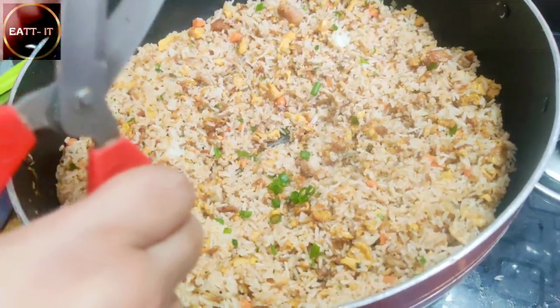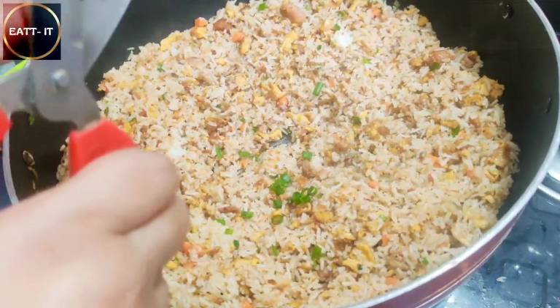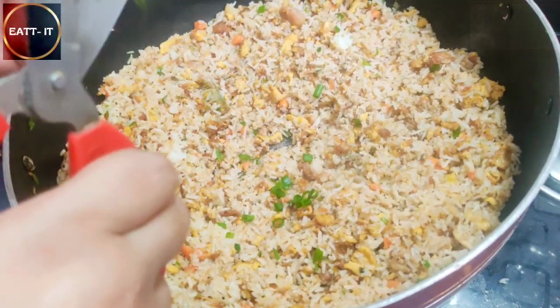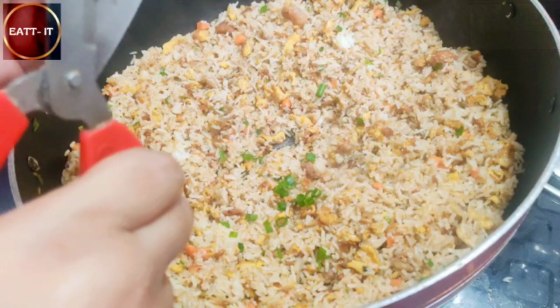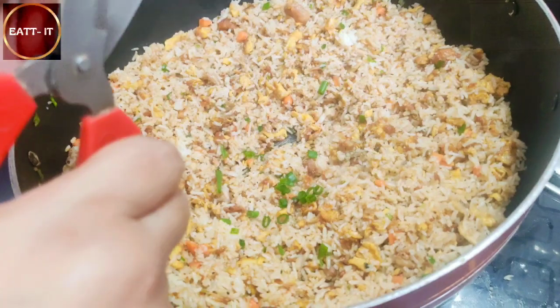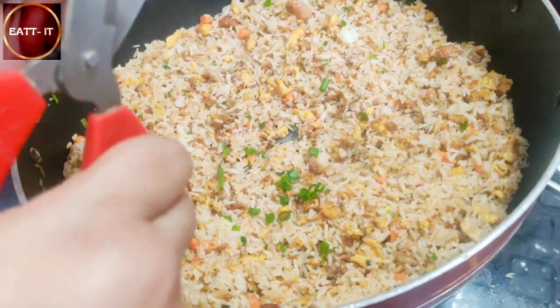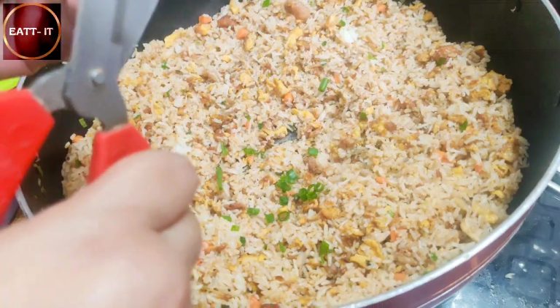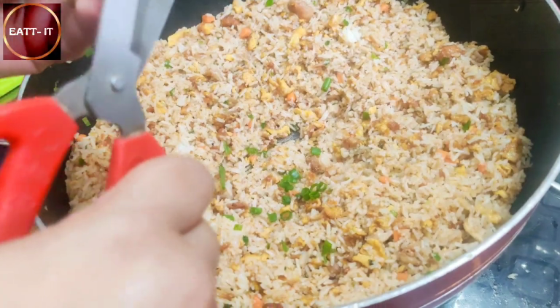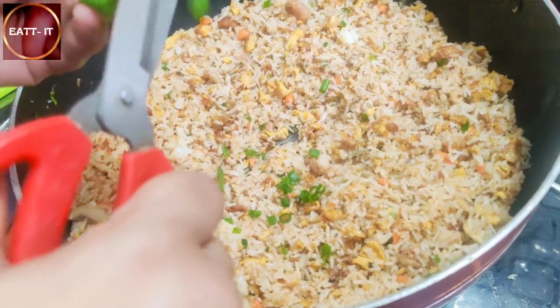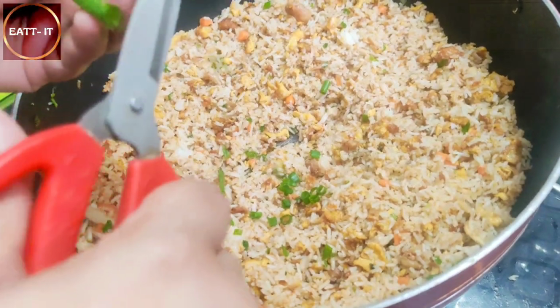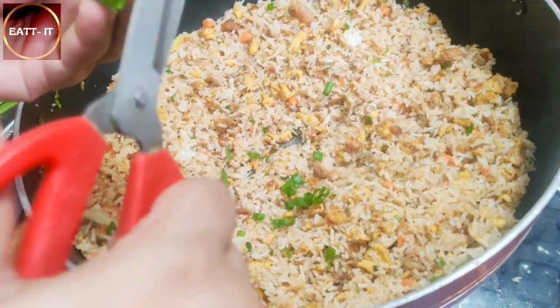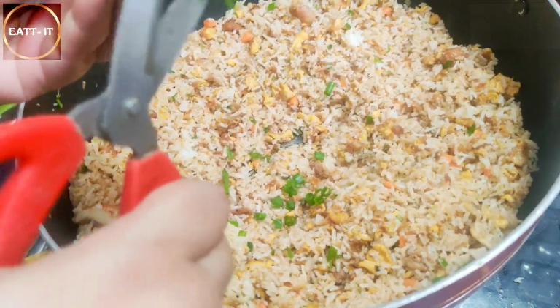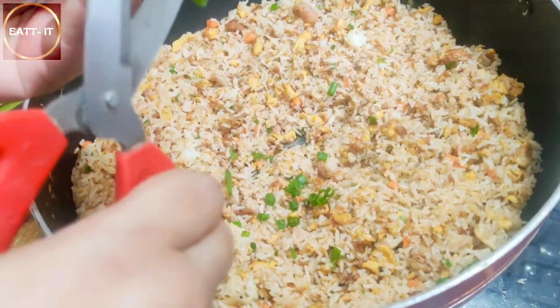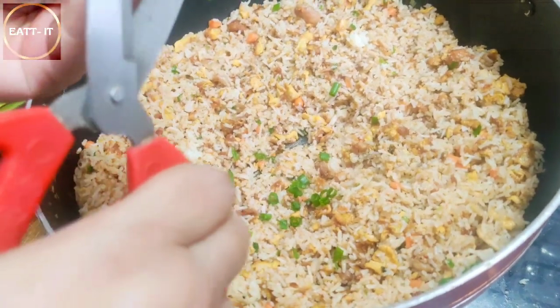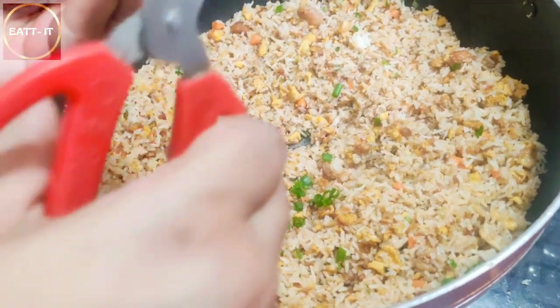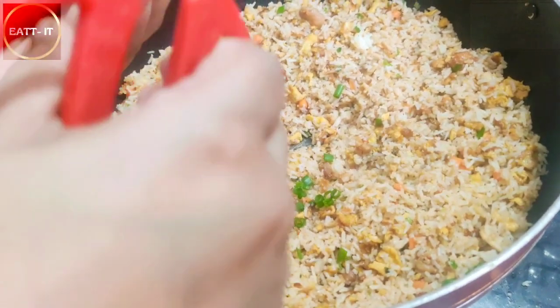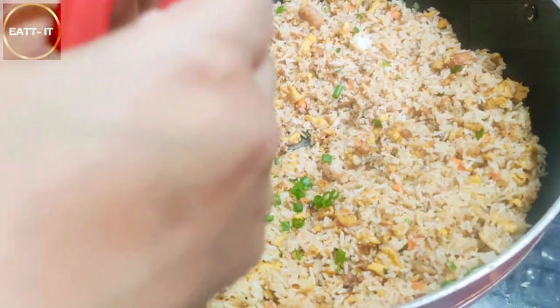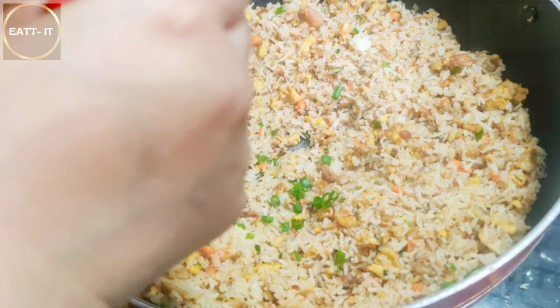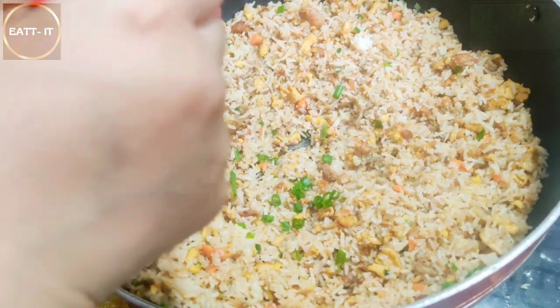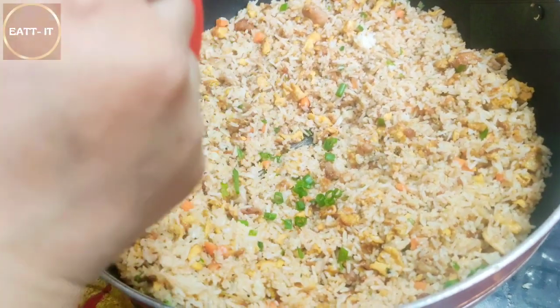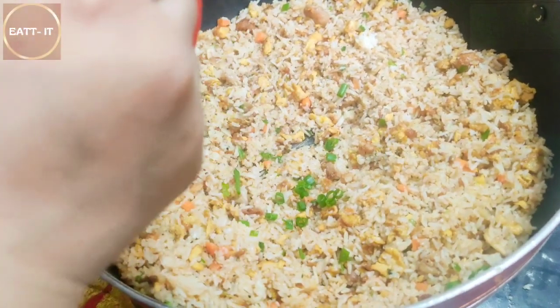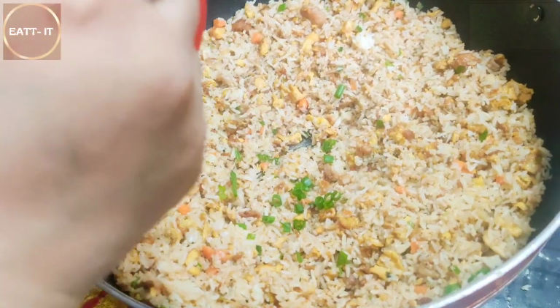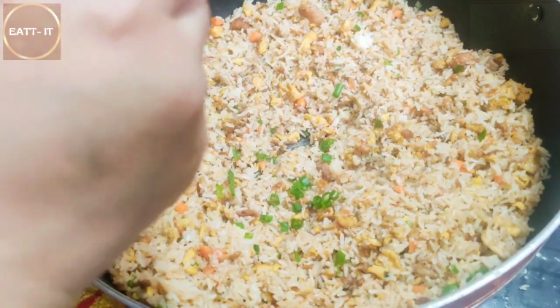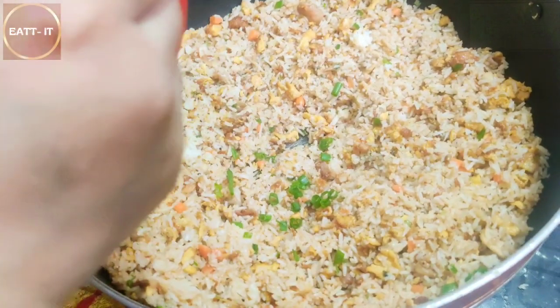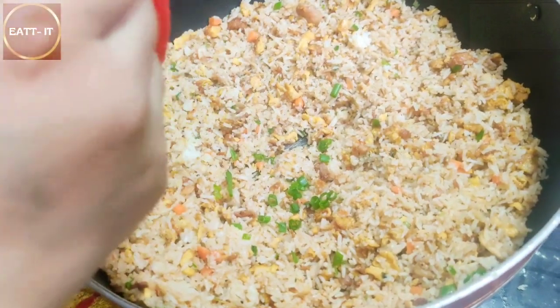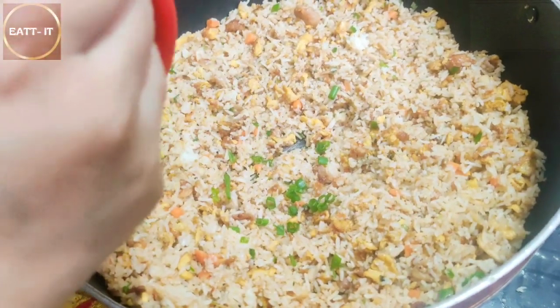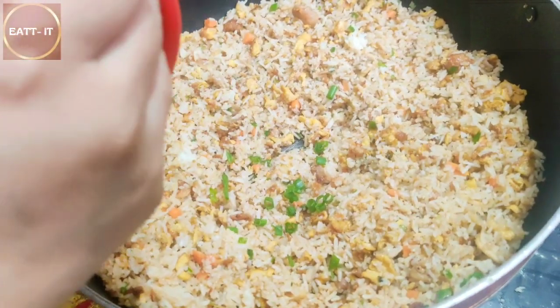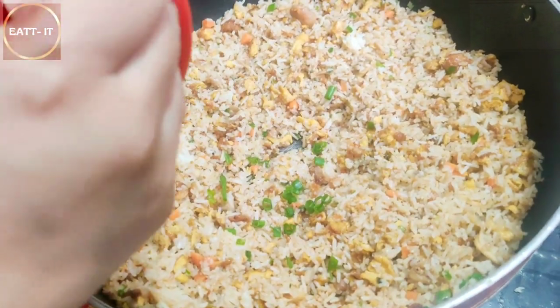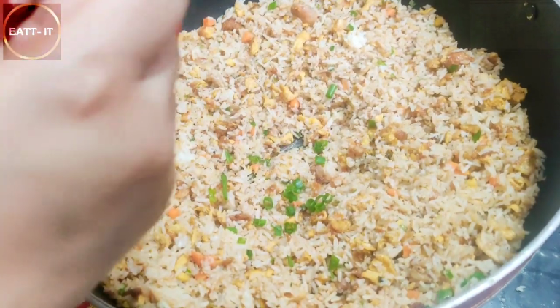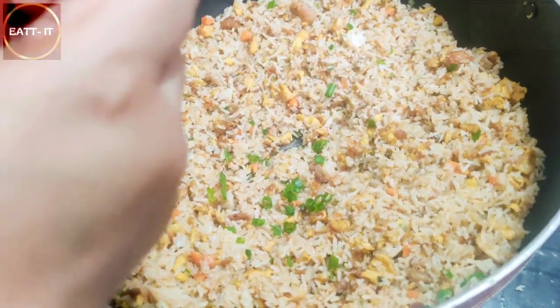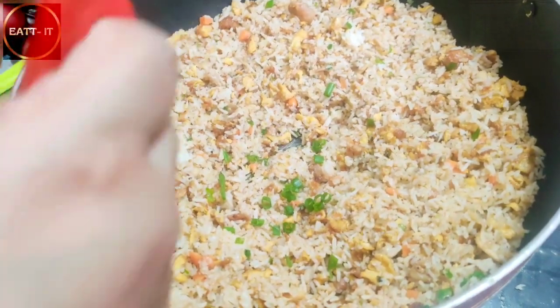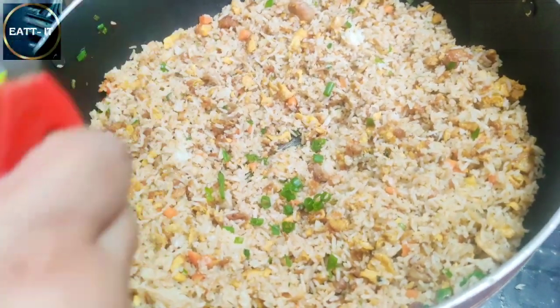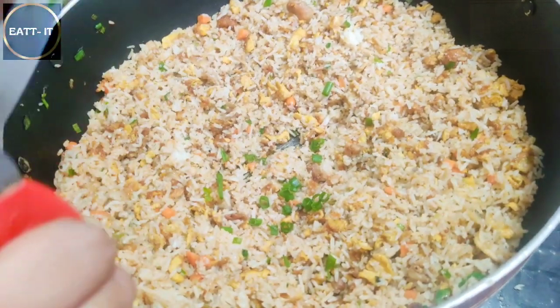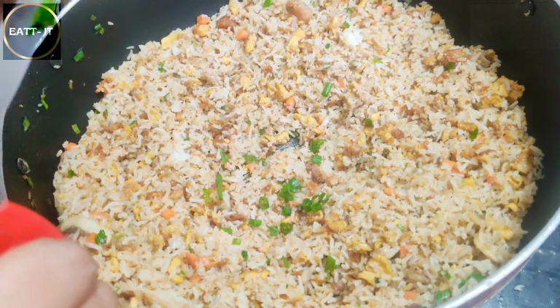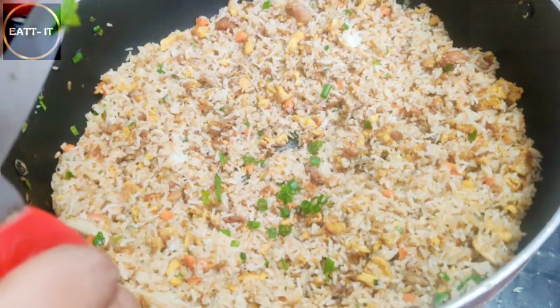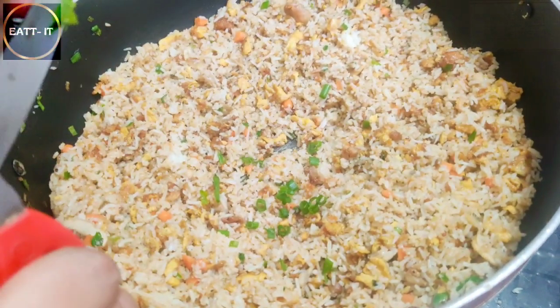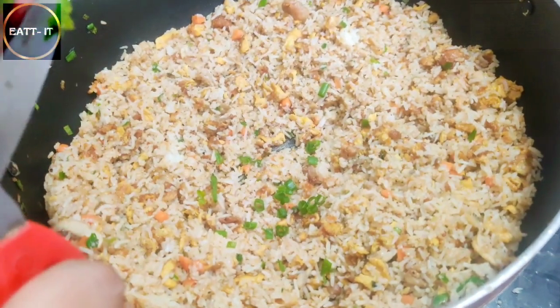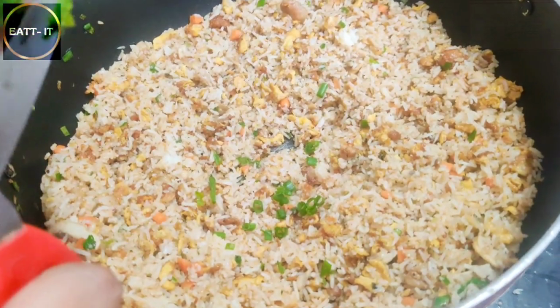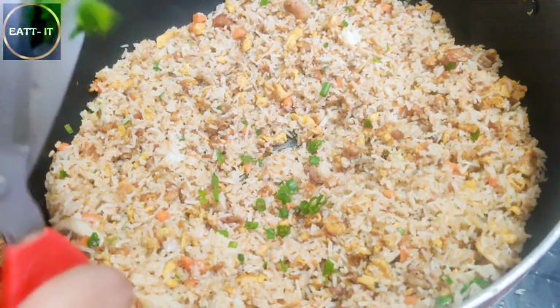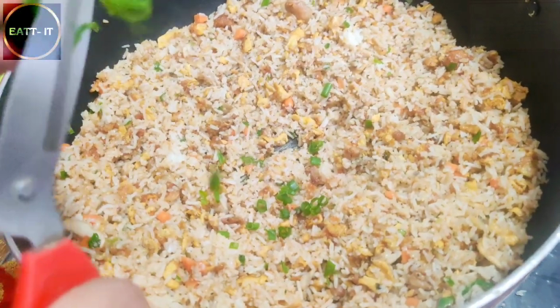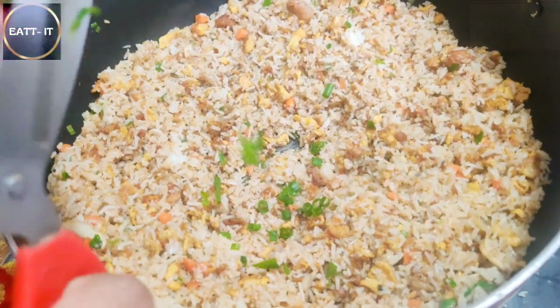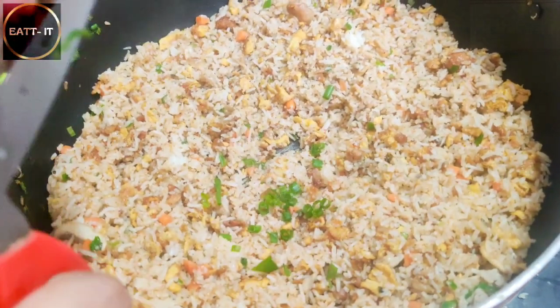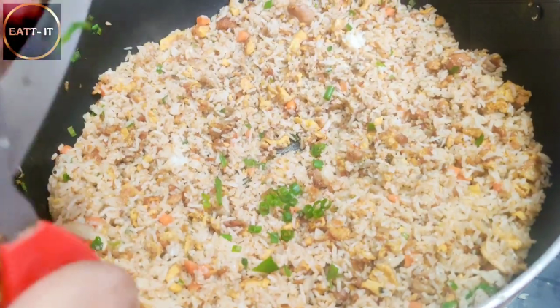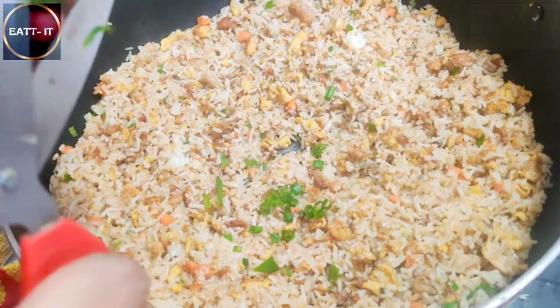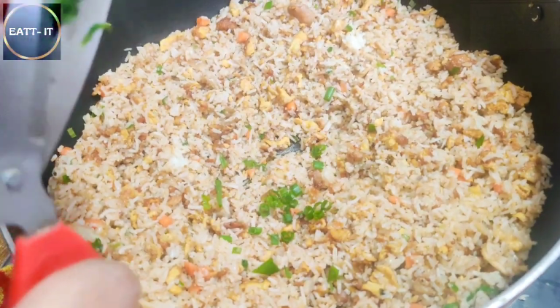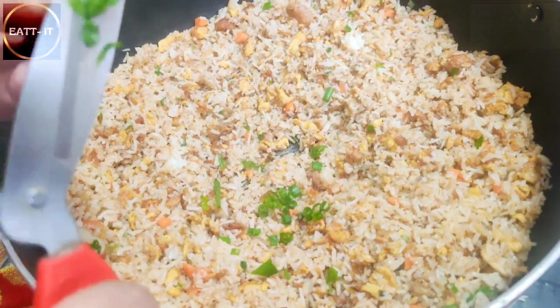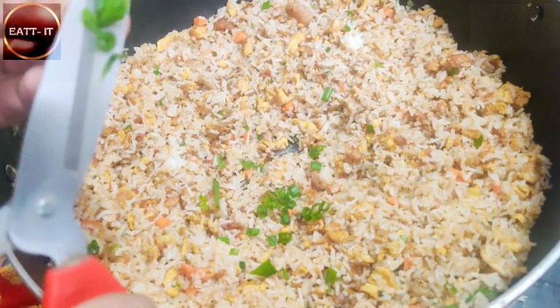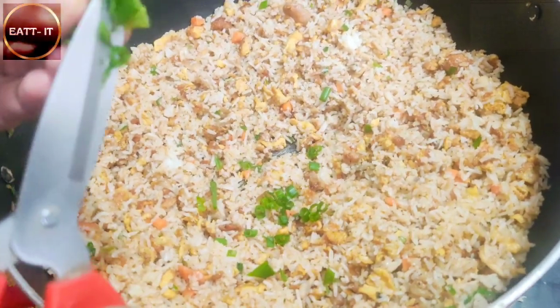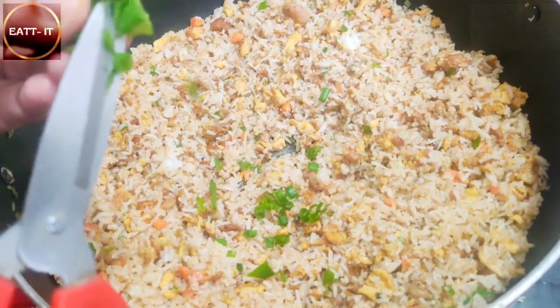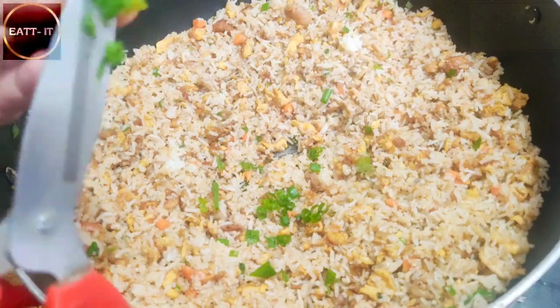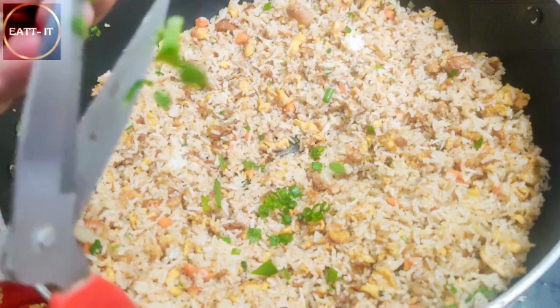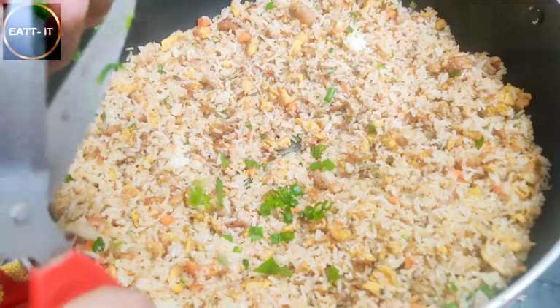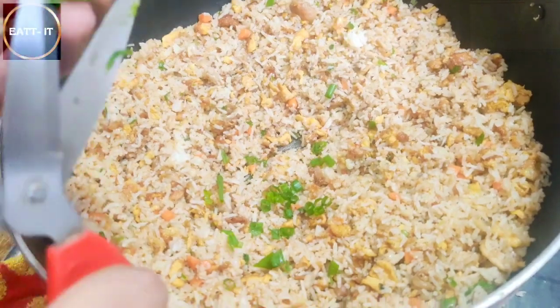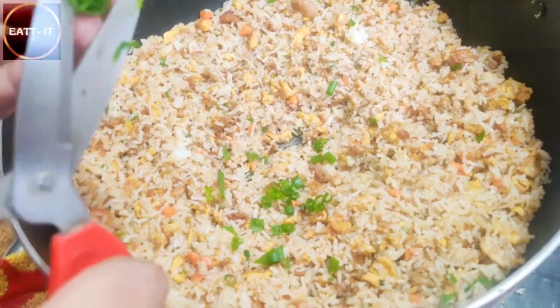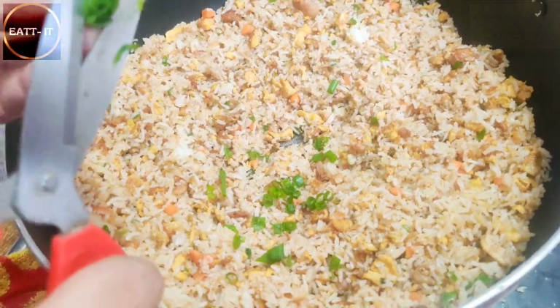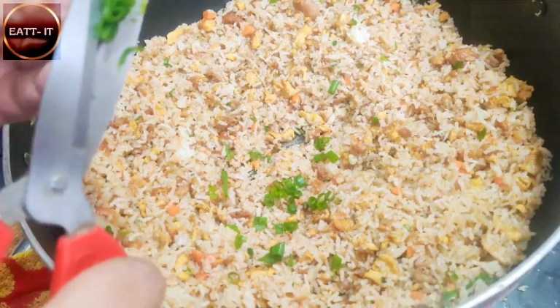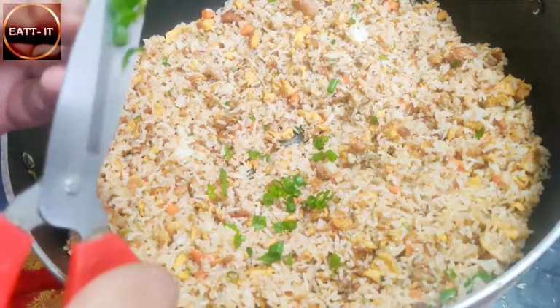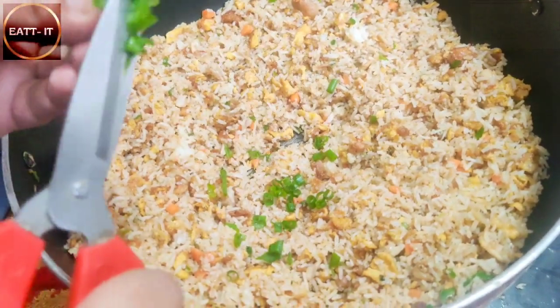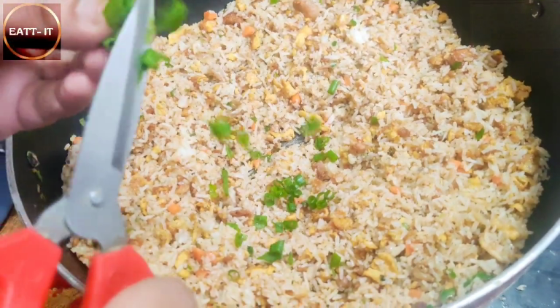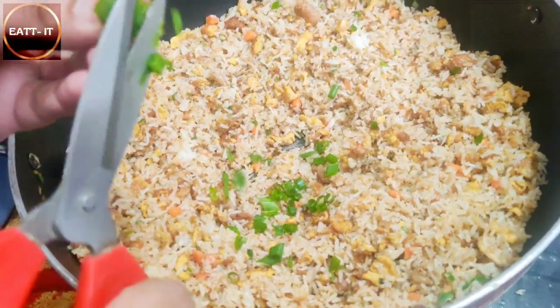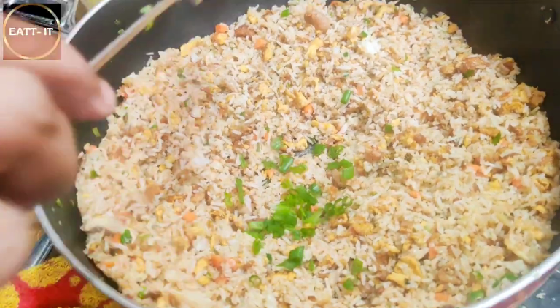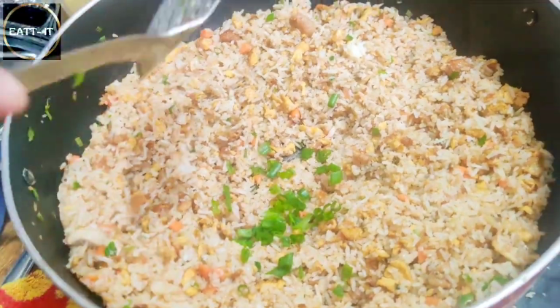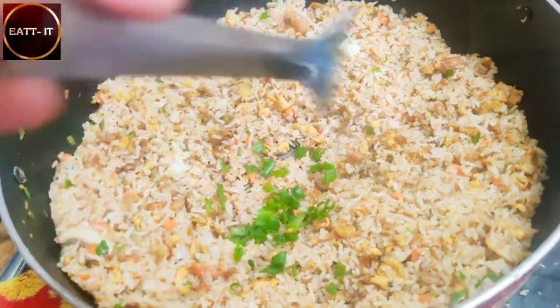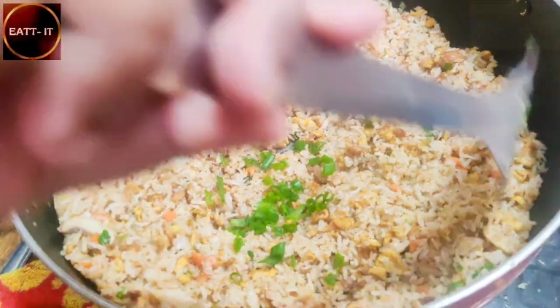So the fried rice will be a little glossy. But you should not see chunks of chicken in it - the chicken should be evenly mixed in.